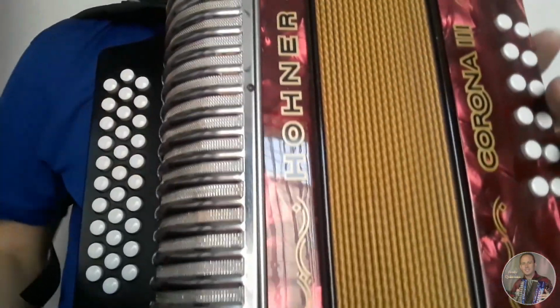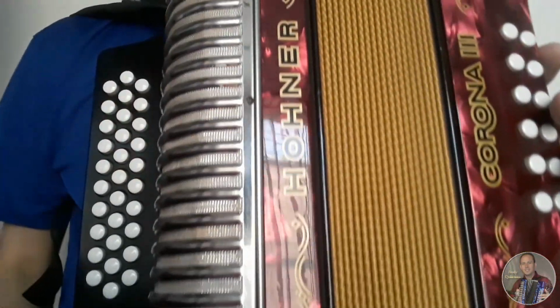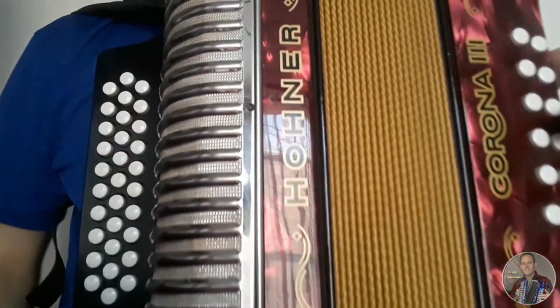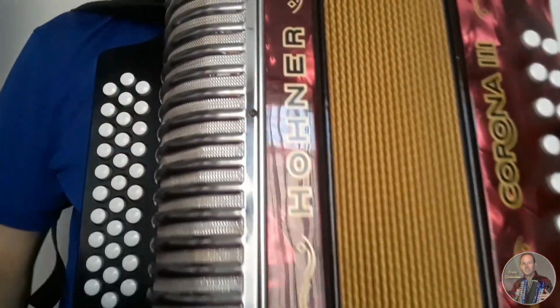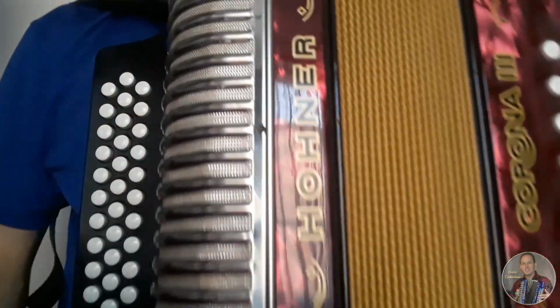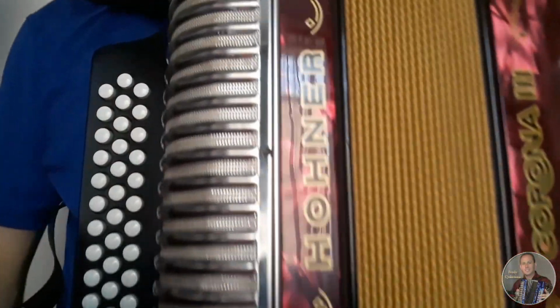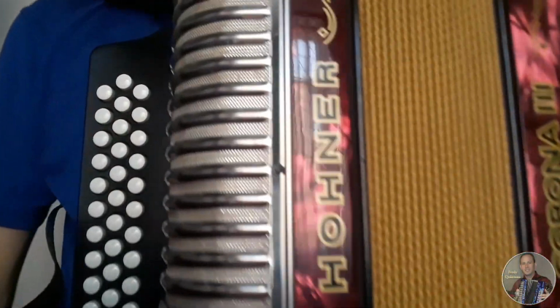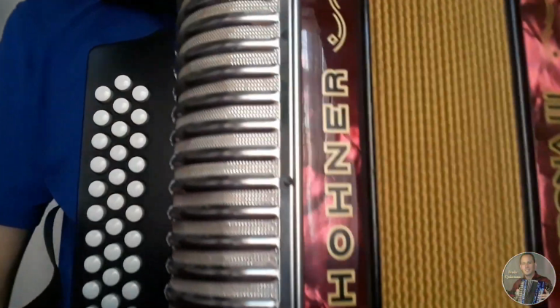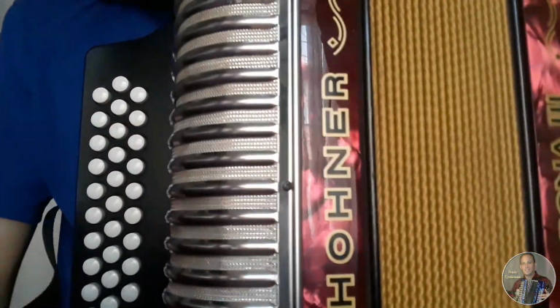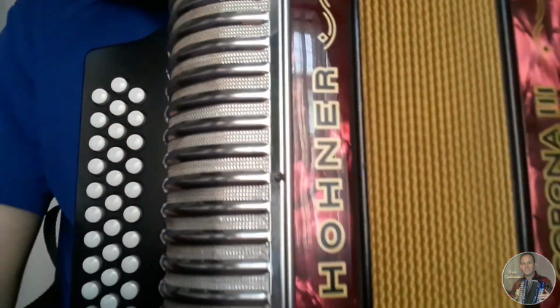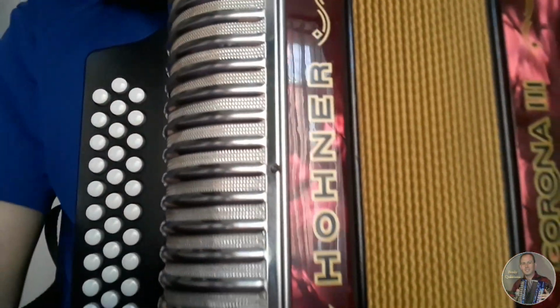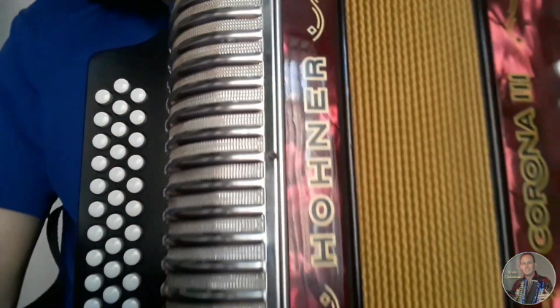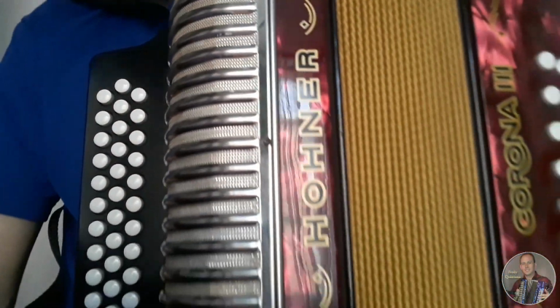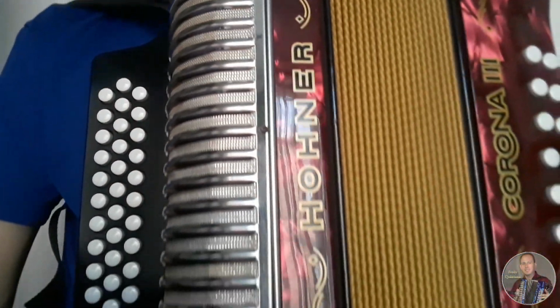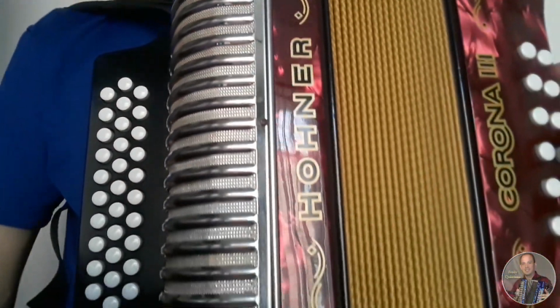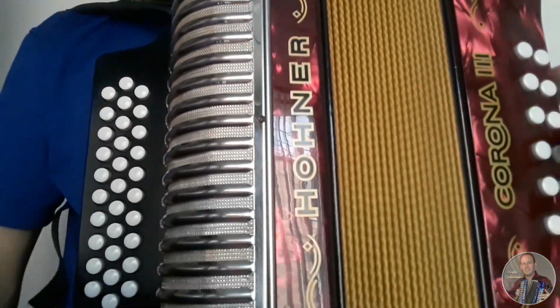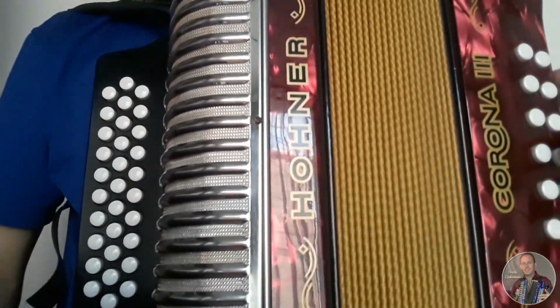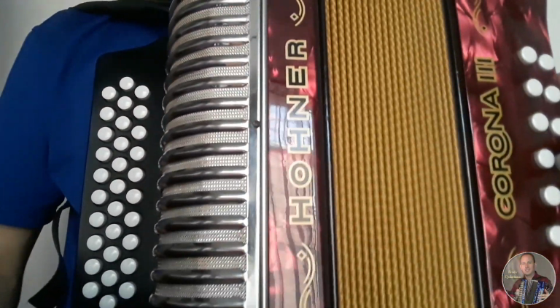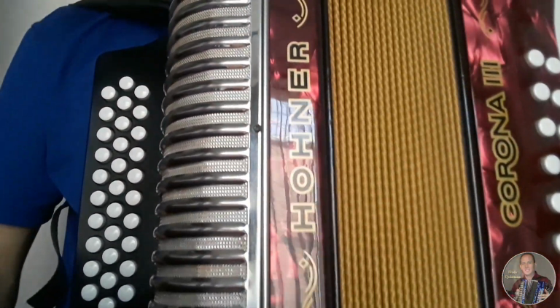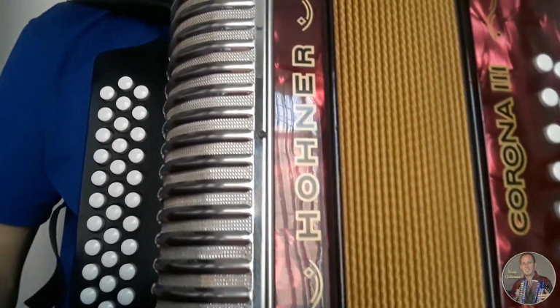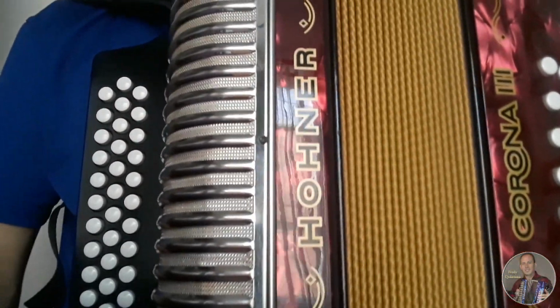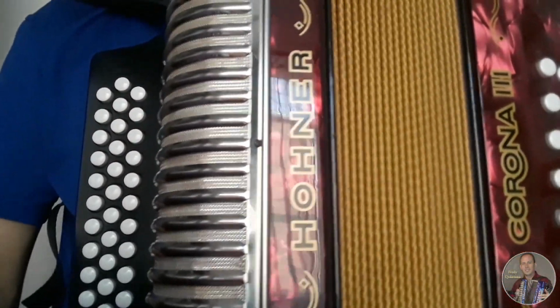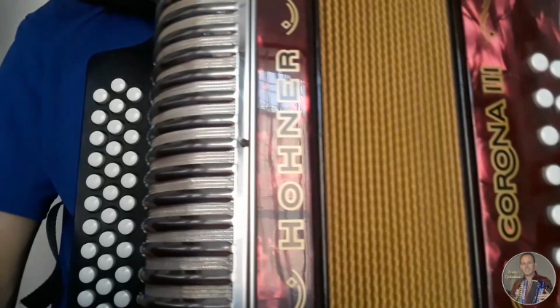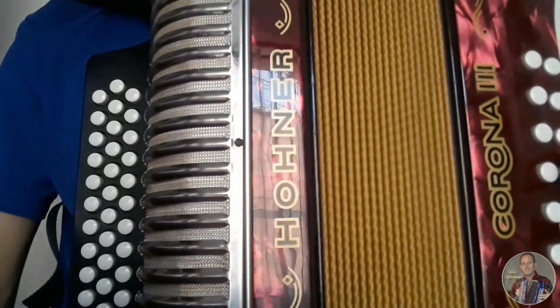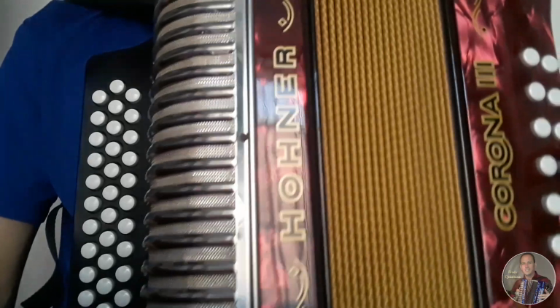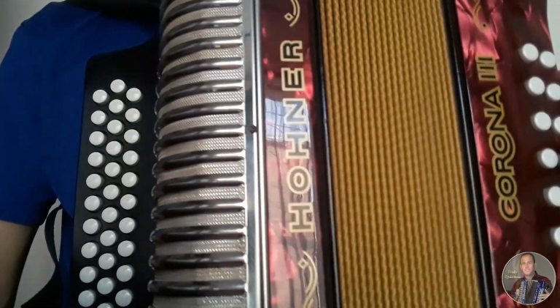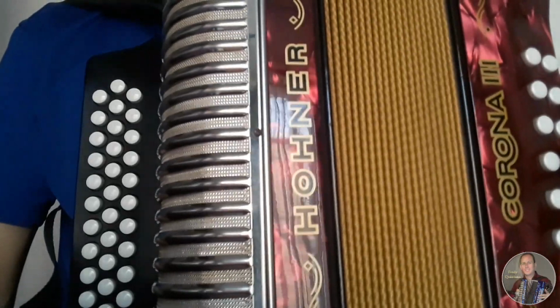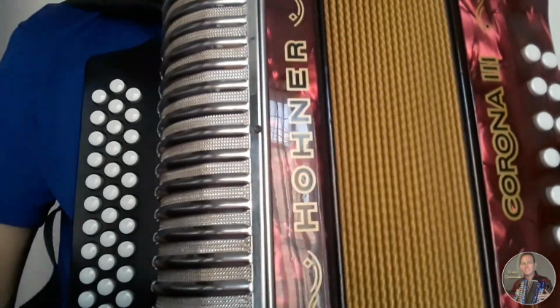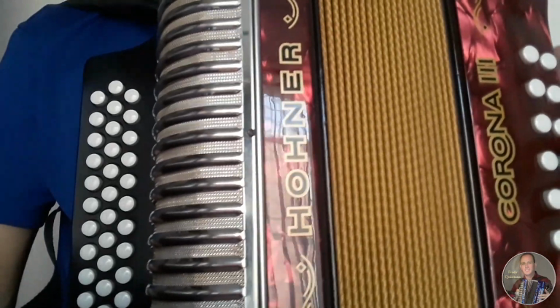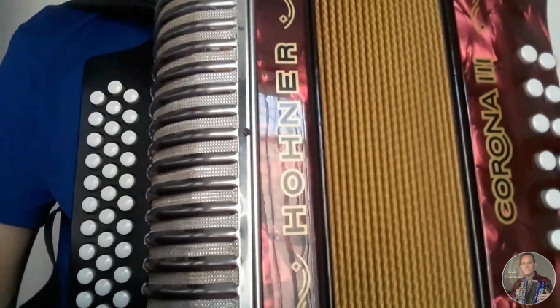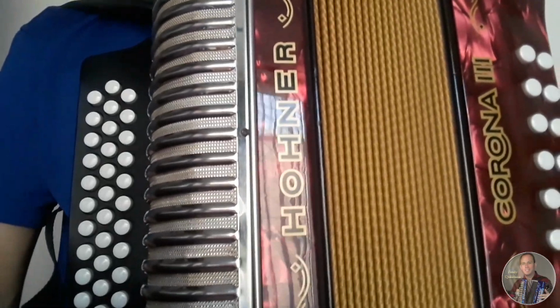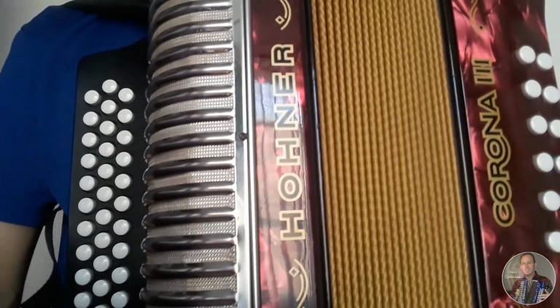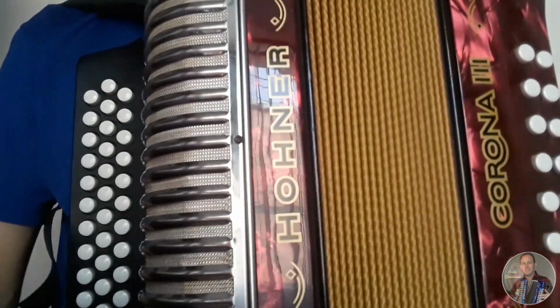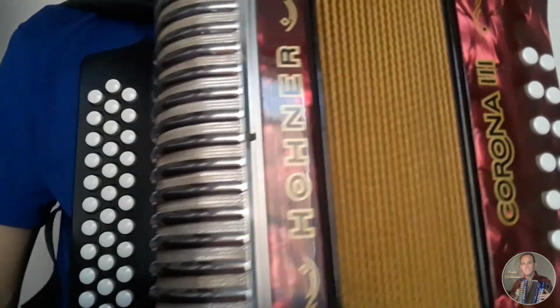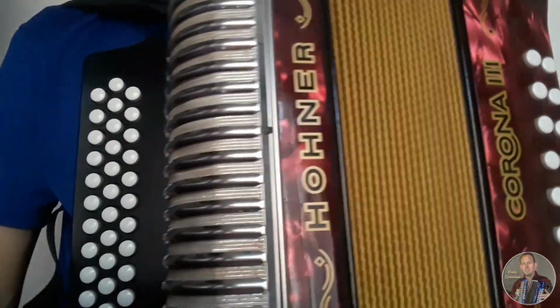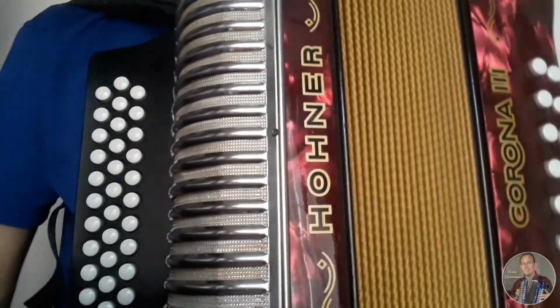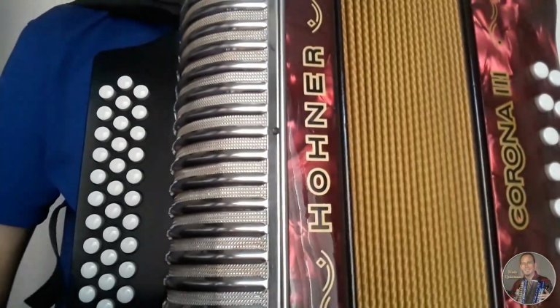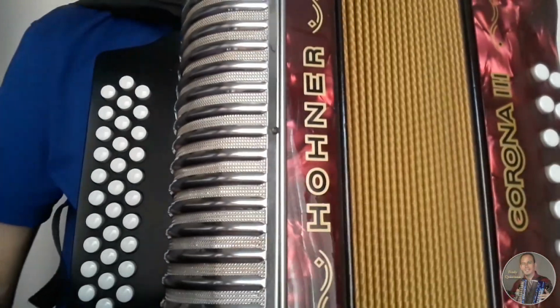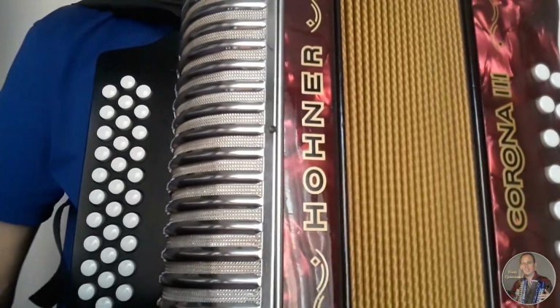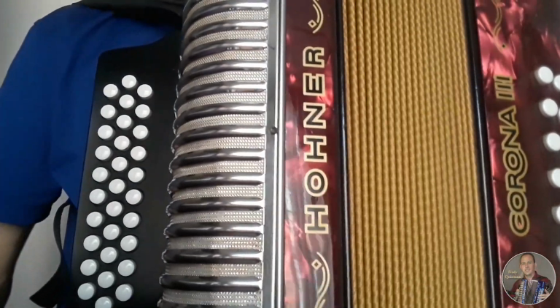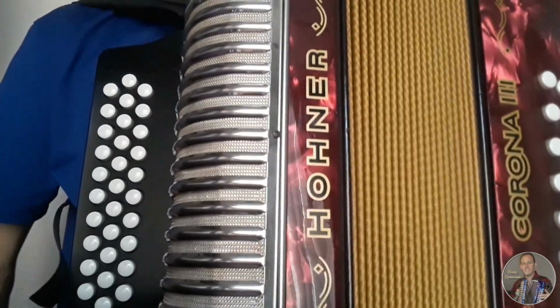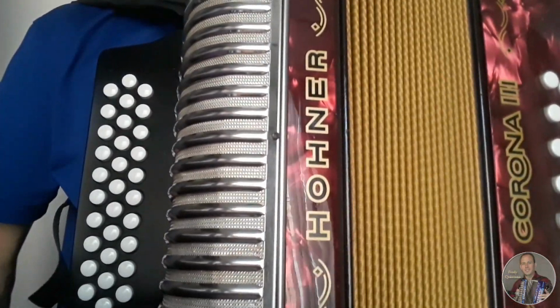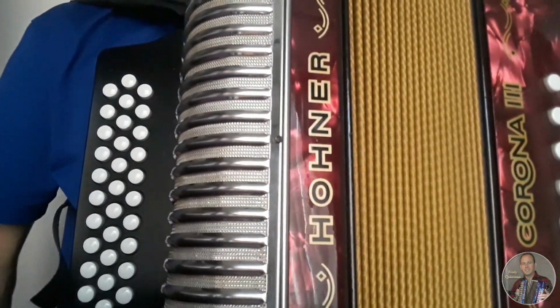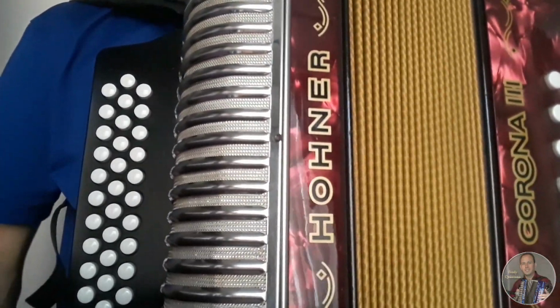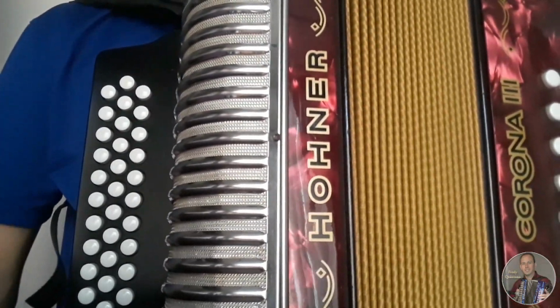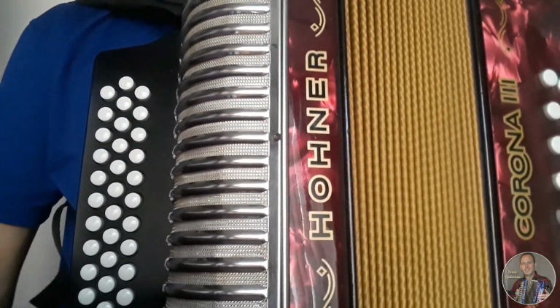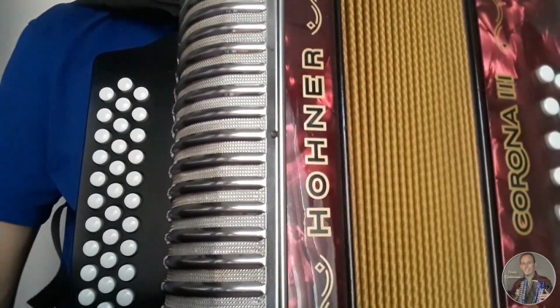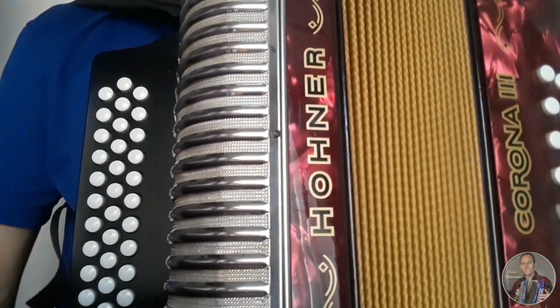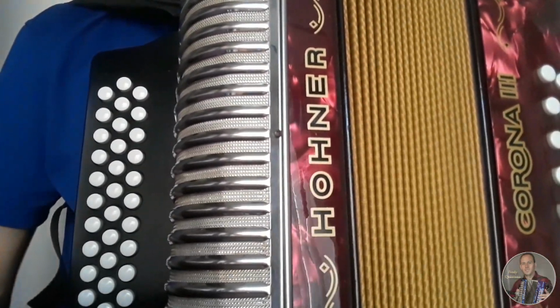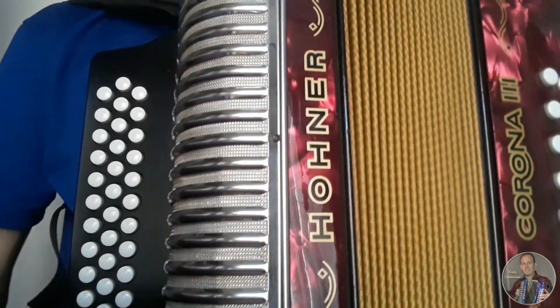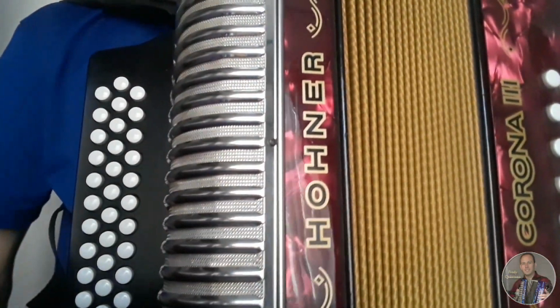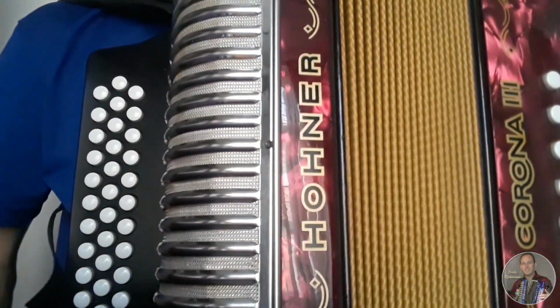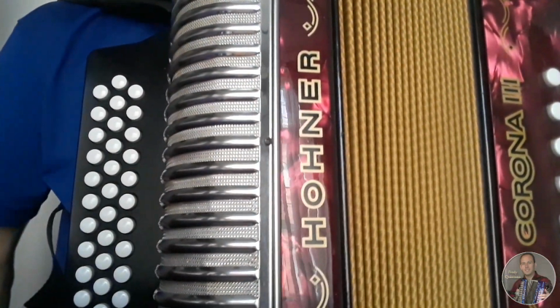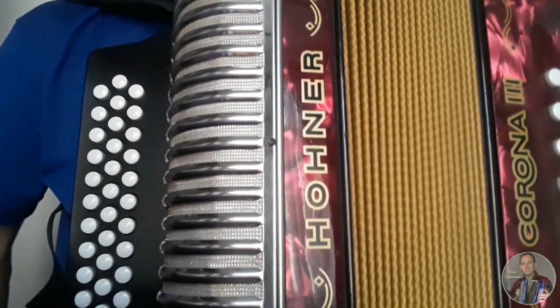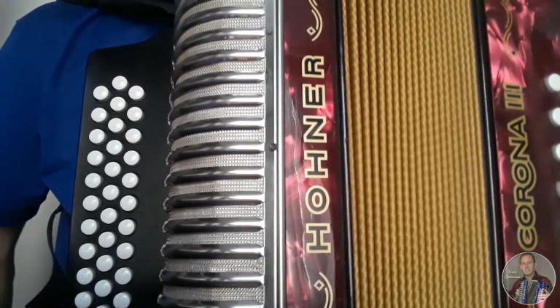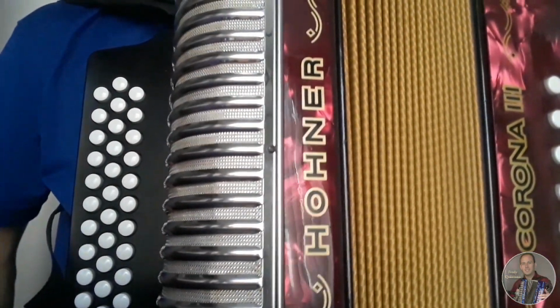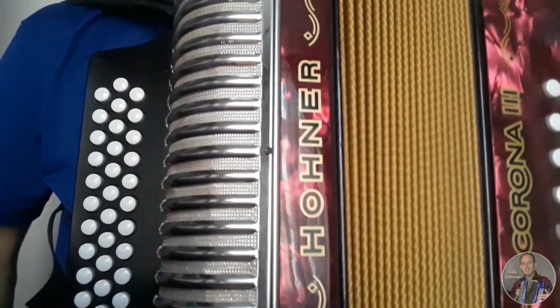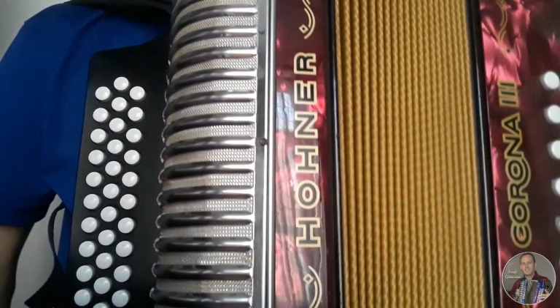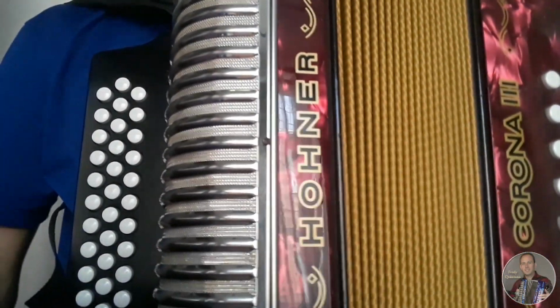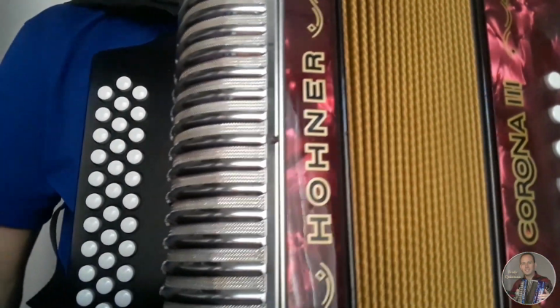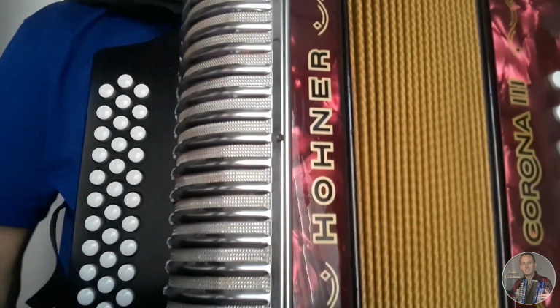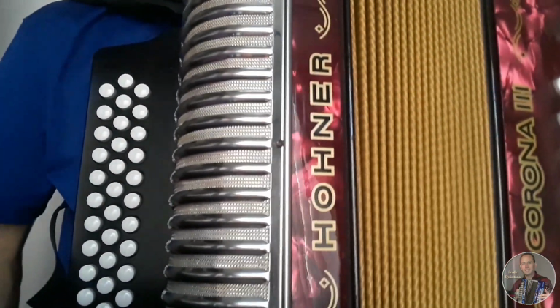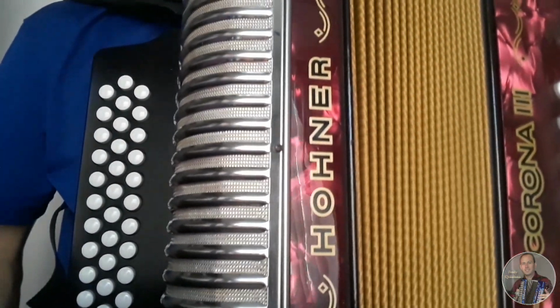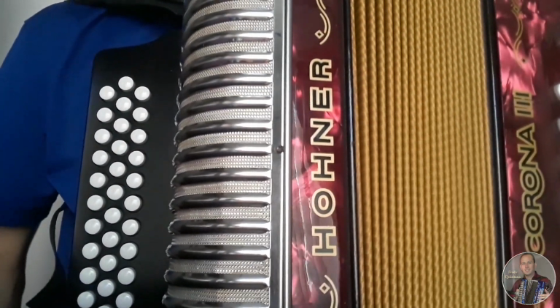Listo, entonces esa sería la introducción de la canción Ceniza Fría. Espero que les haya gustado el video y nos vemos en un próximo tutorial.